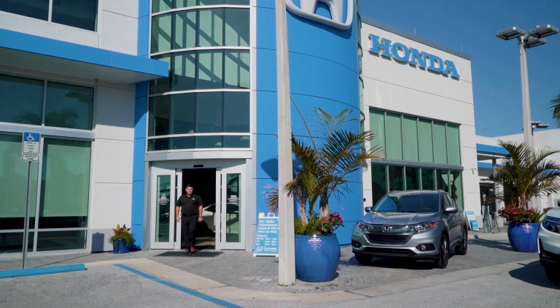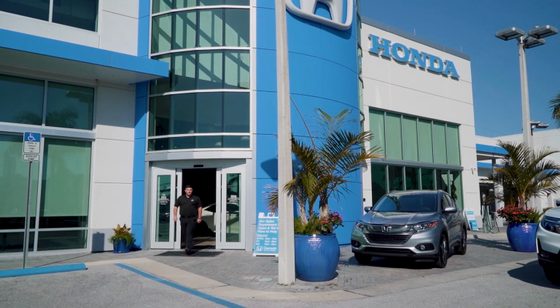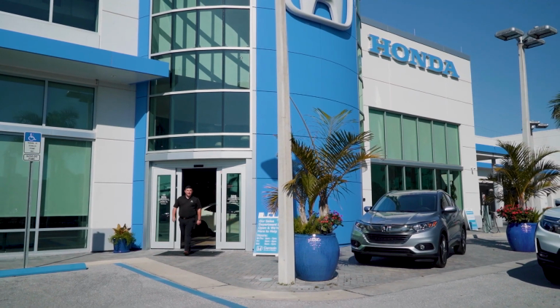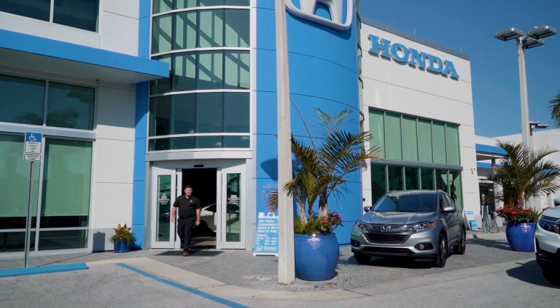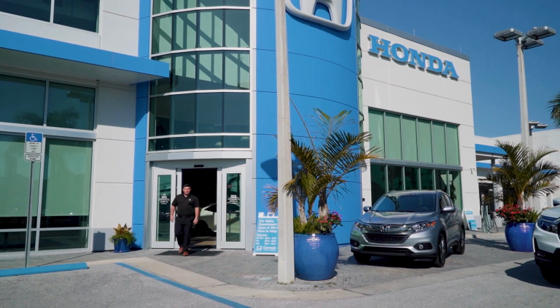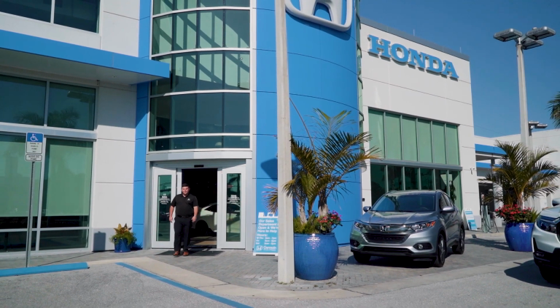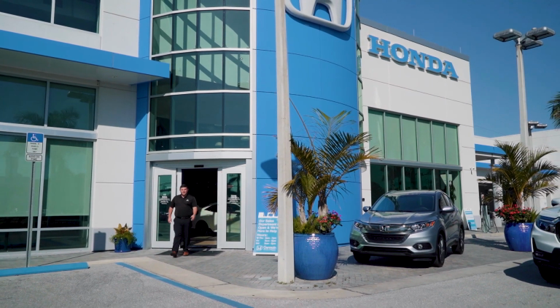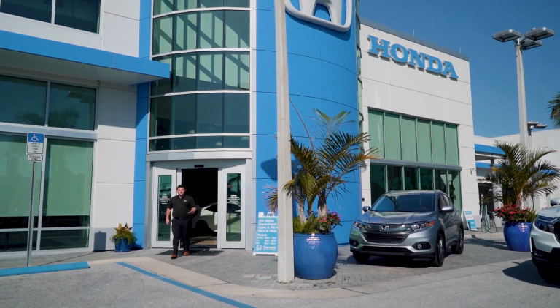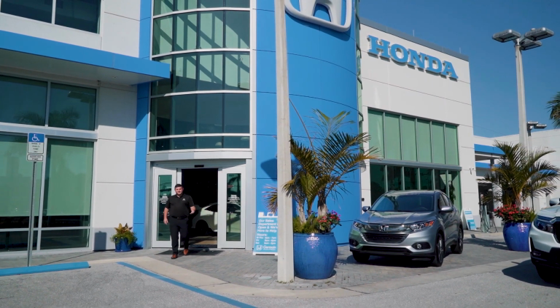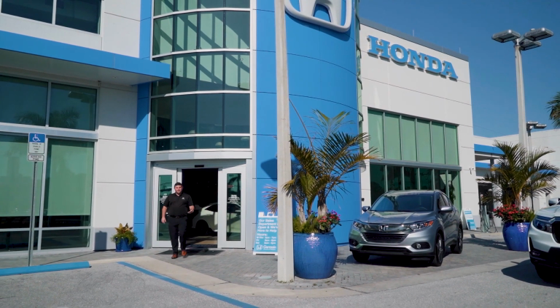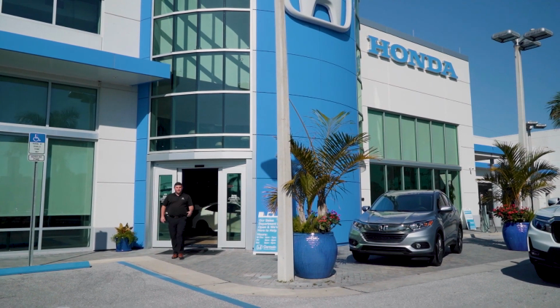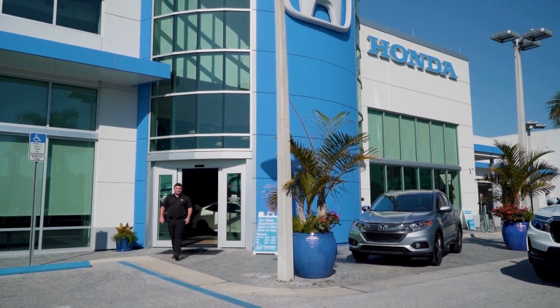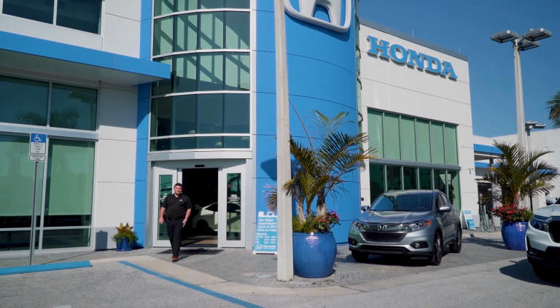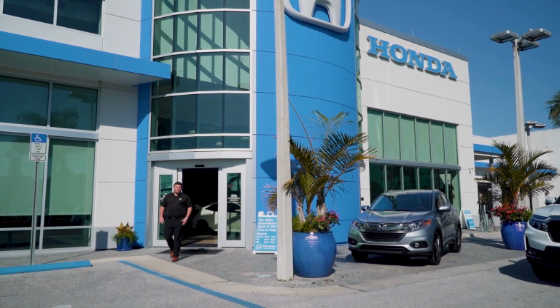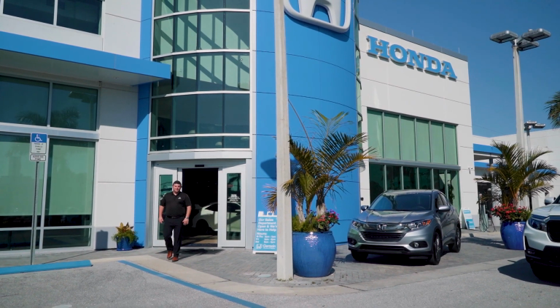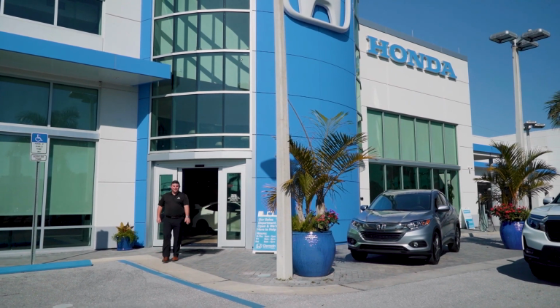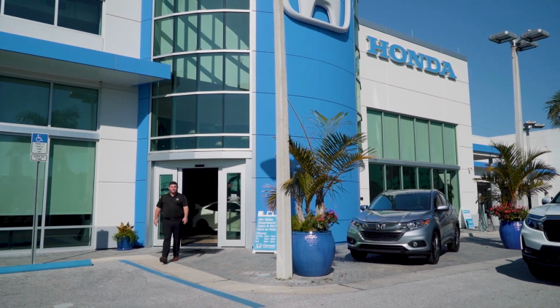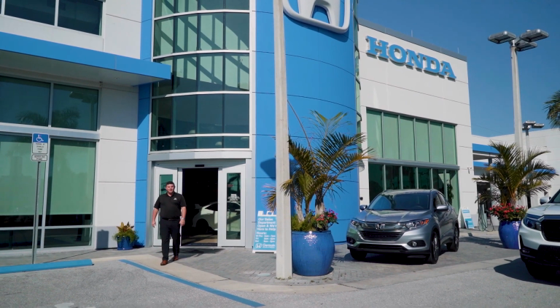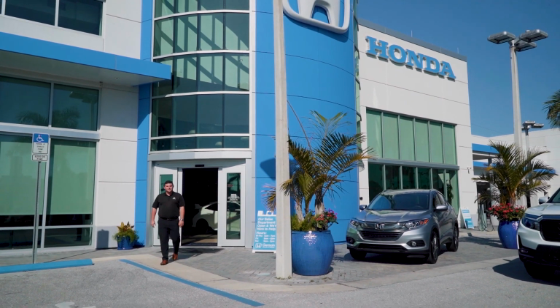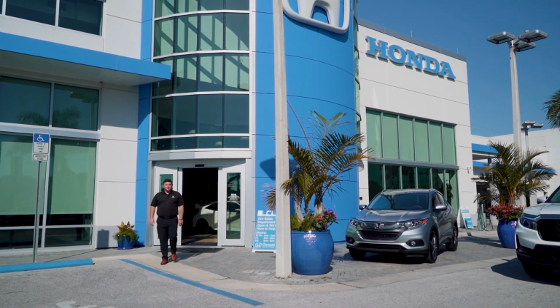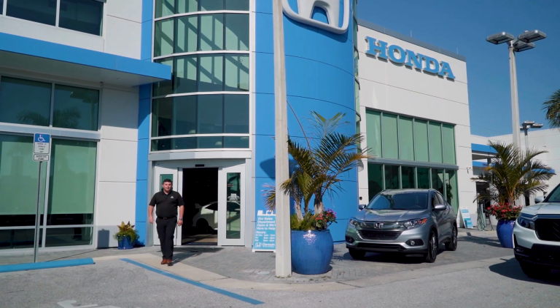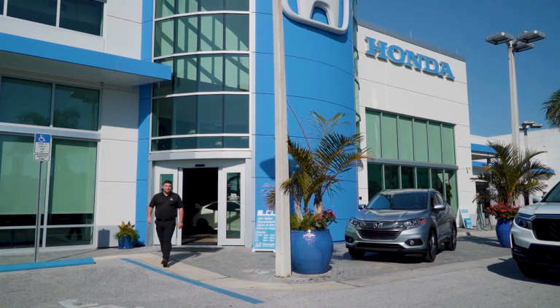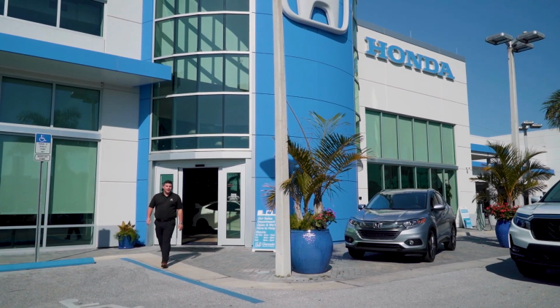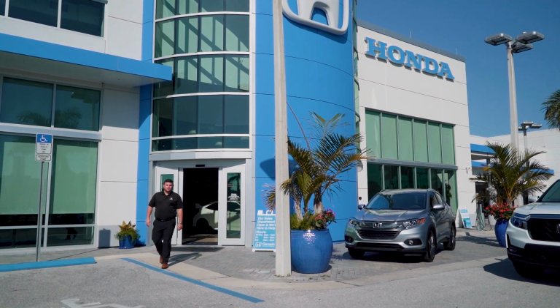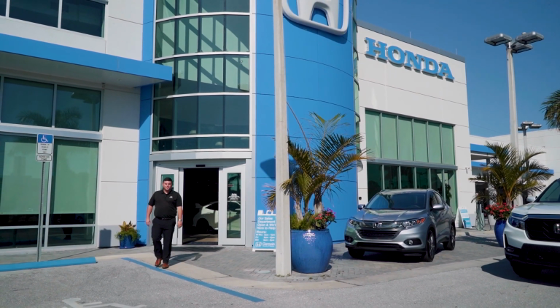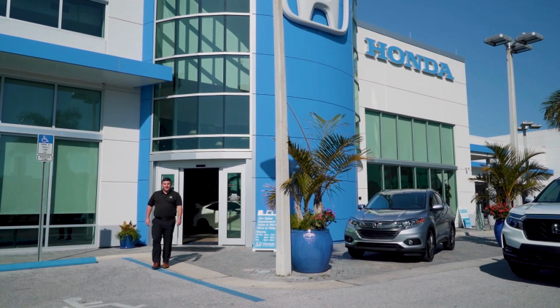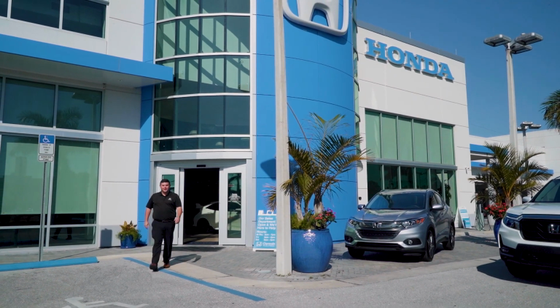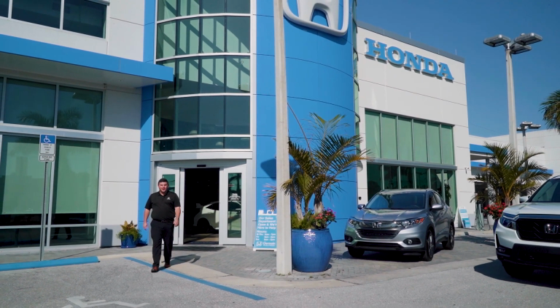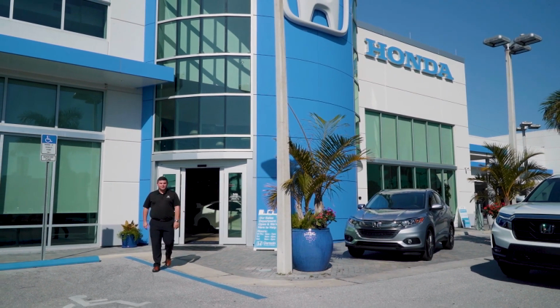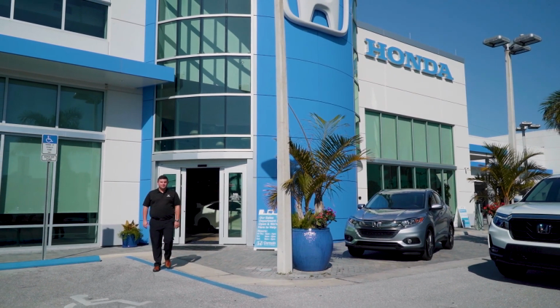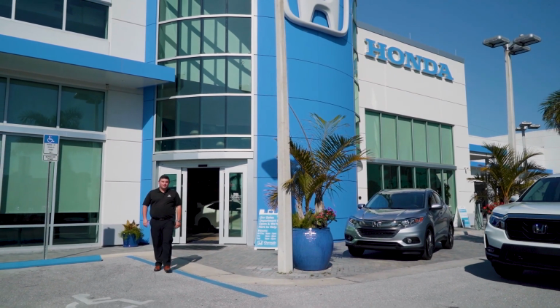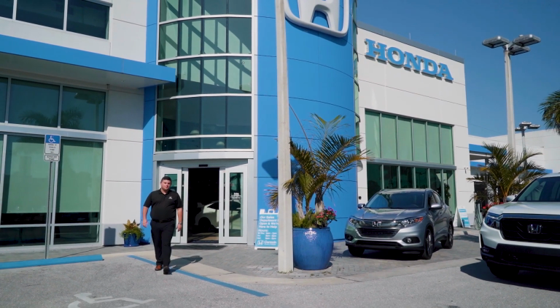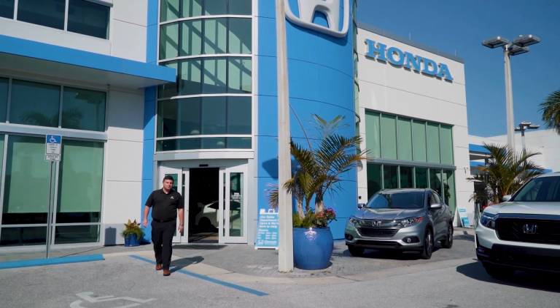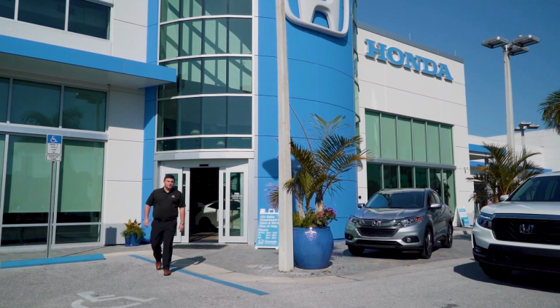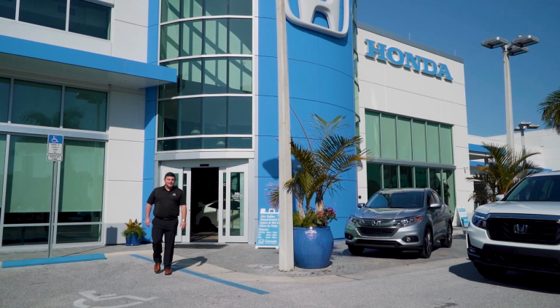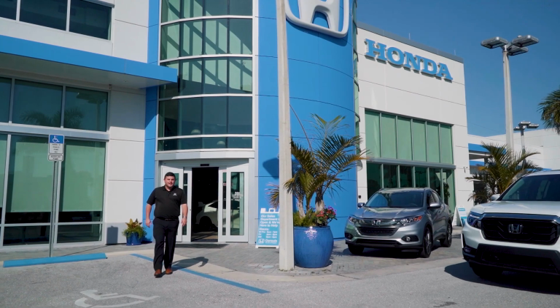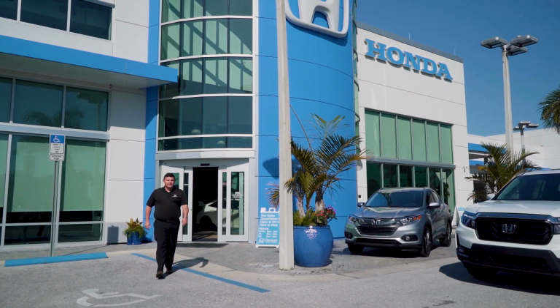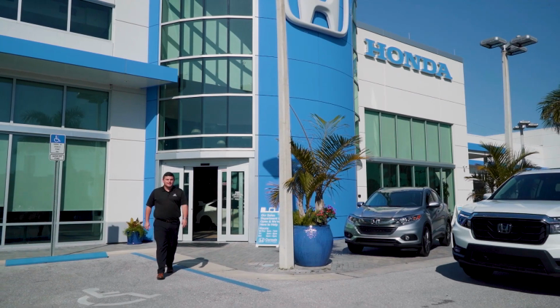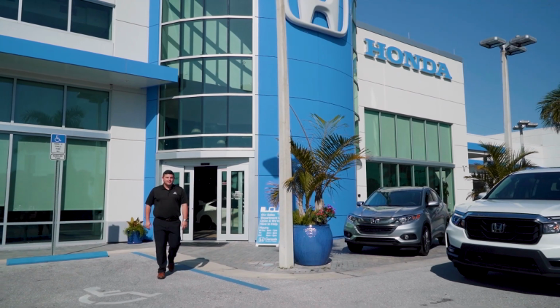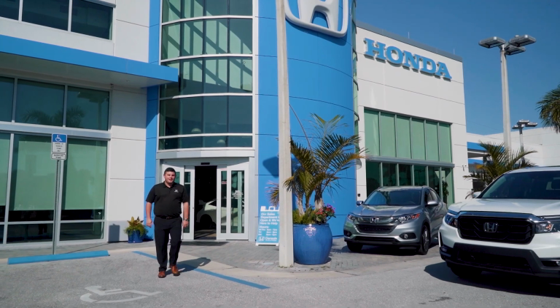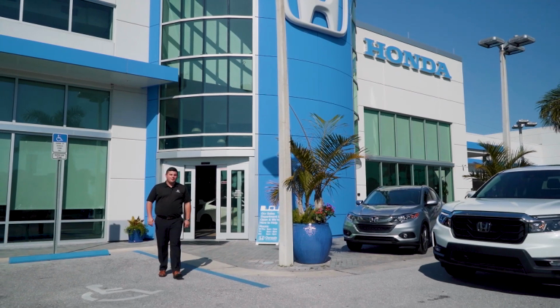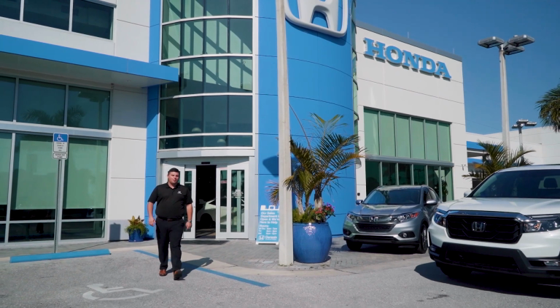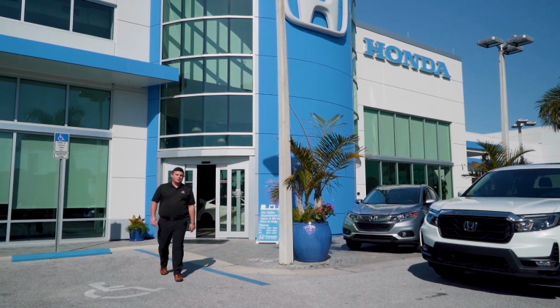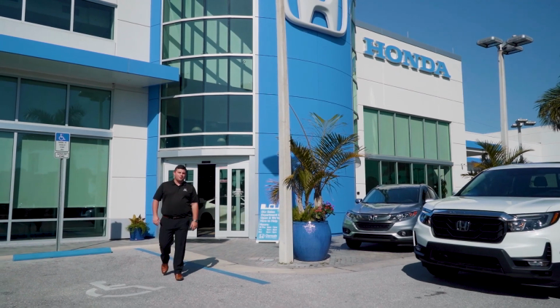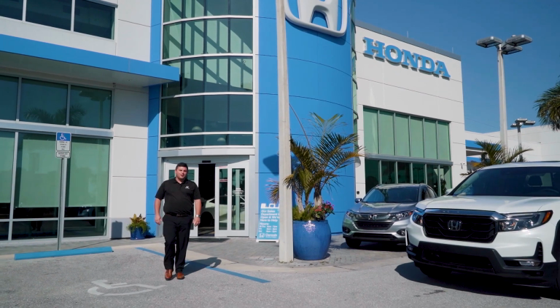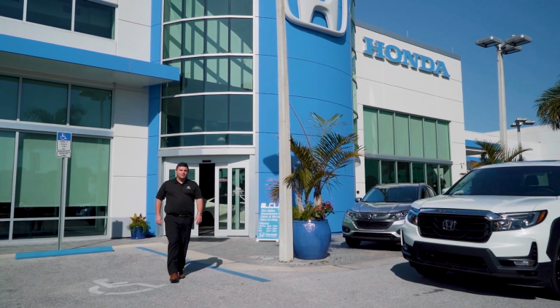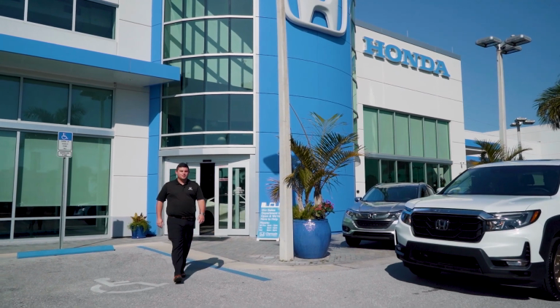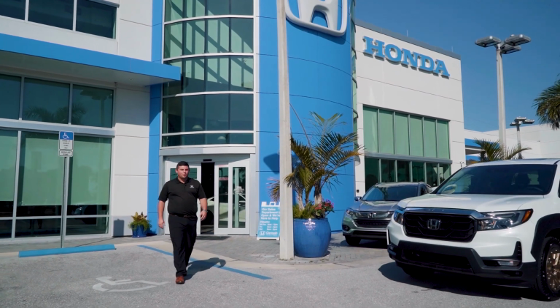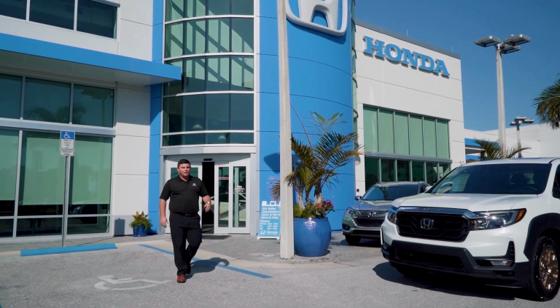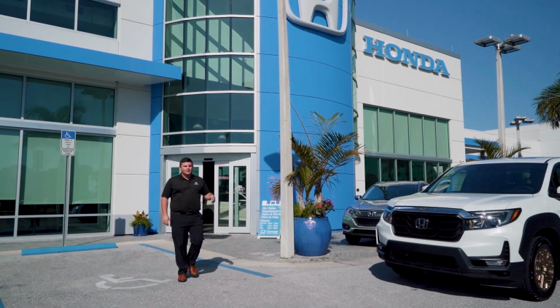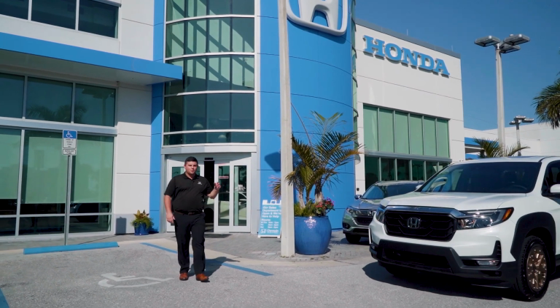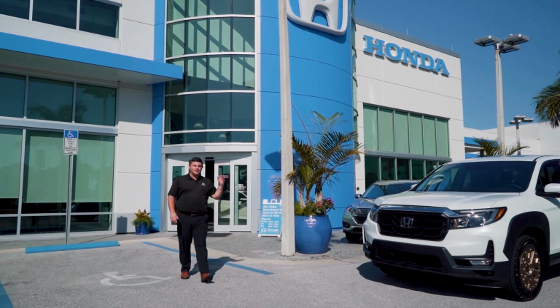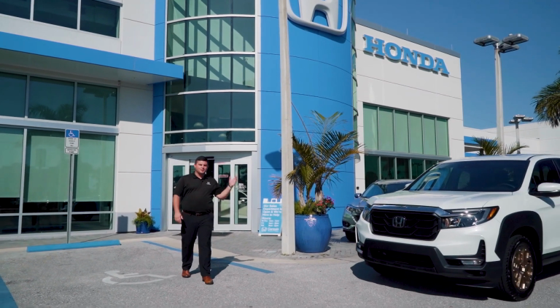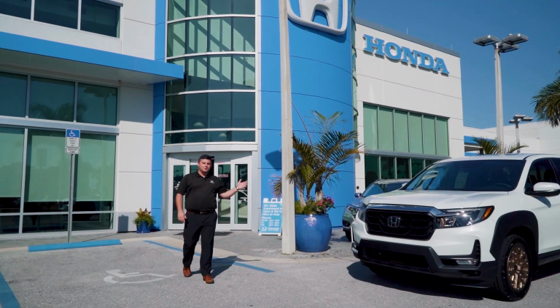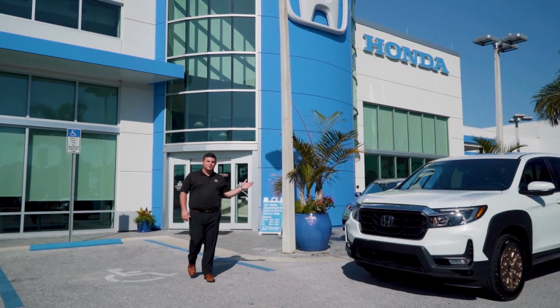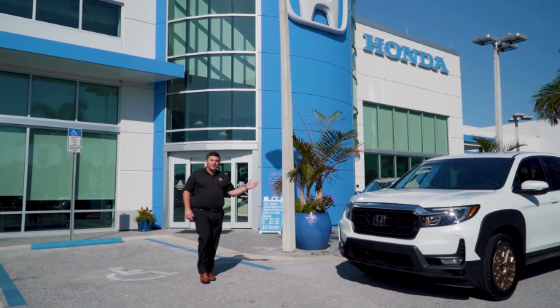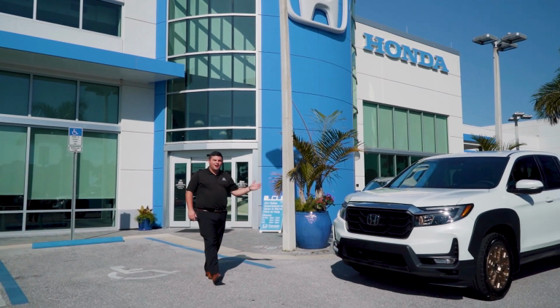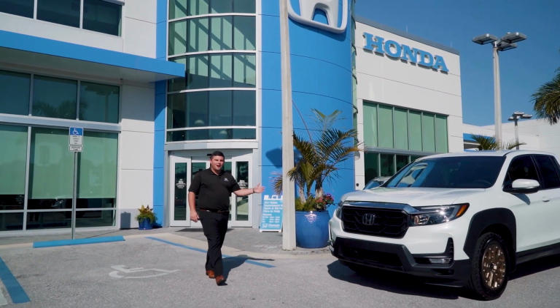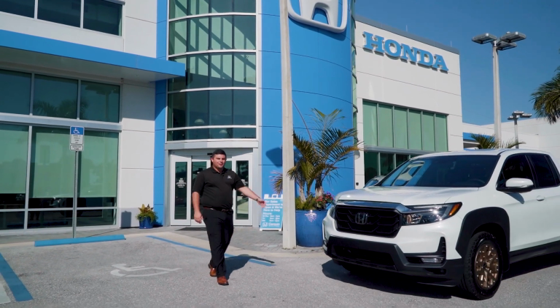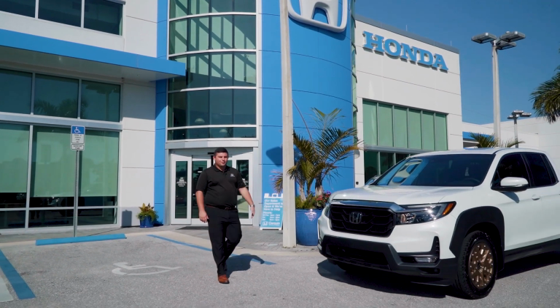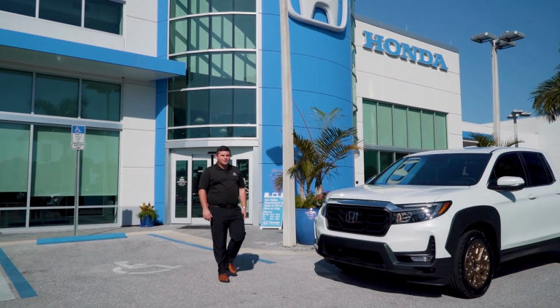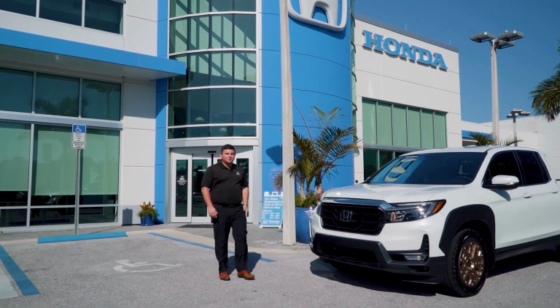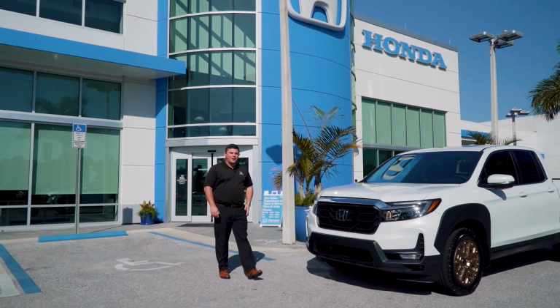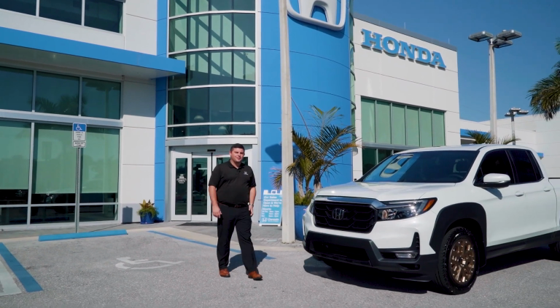Hey there, my name is Dale Harrell. I'm a client advisor here at Jermaine Honda of Naples, and today we're going to bring you the 2022 Honda Ridgeline.